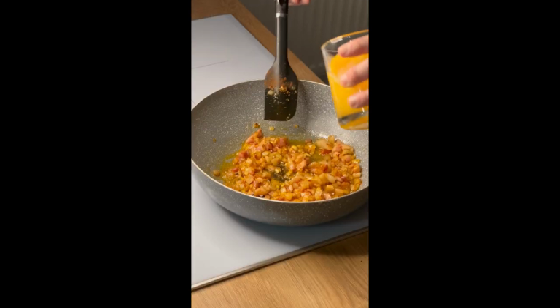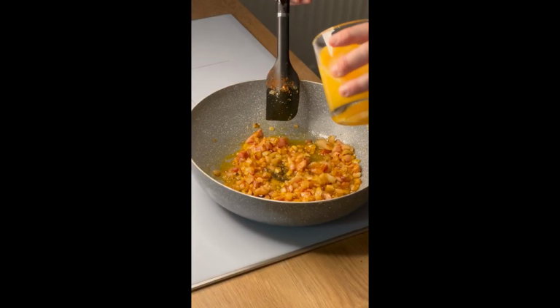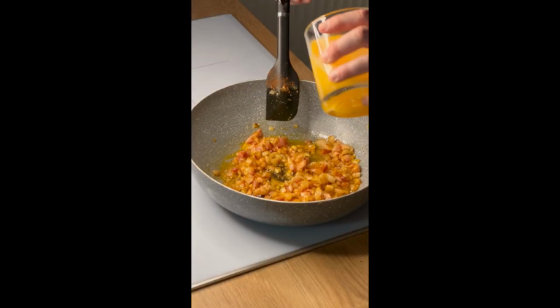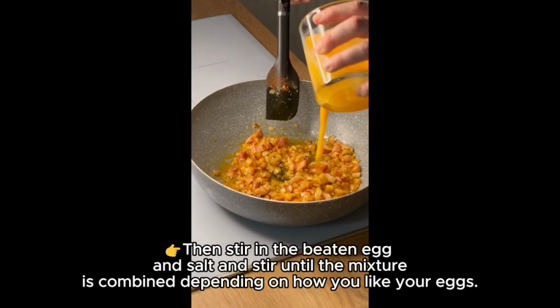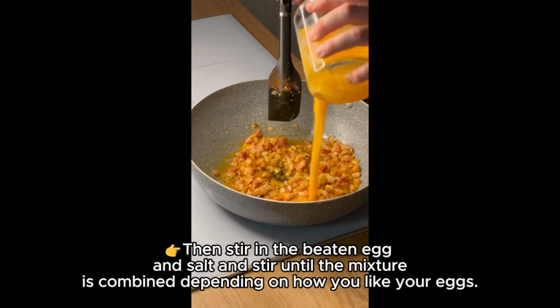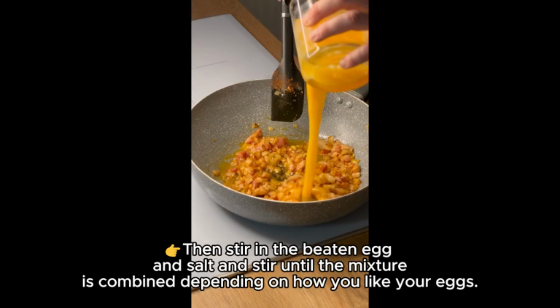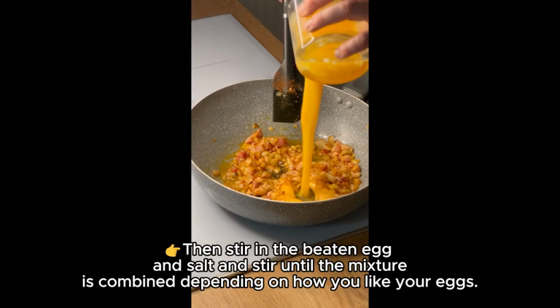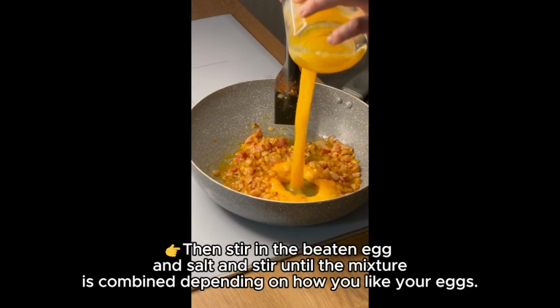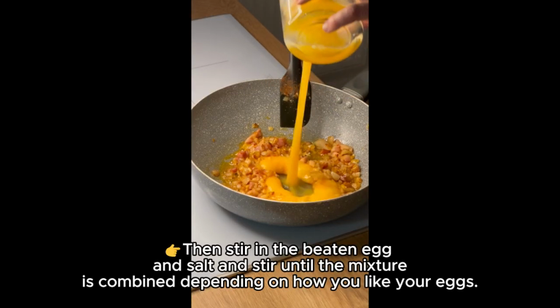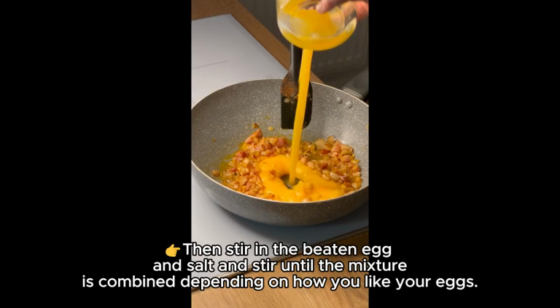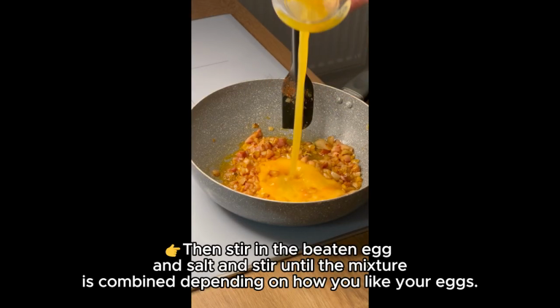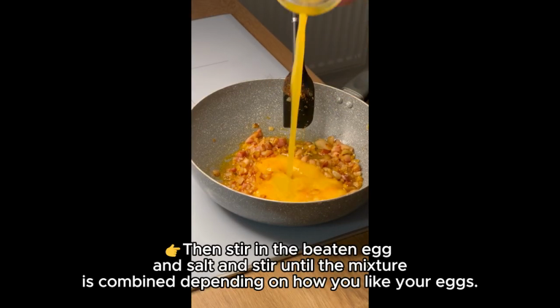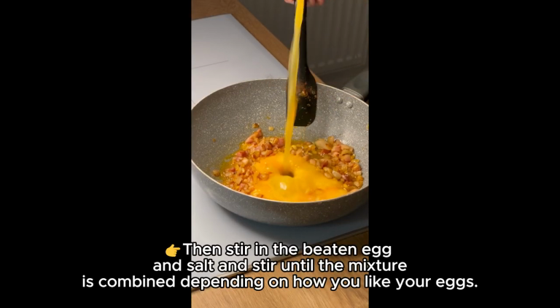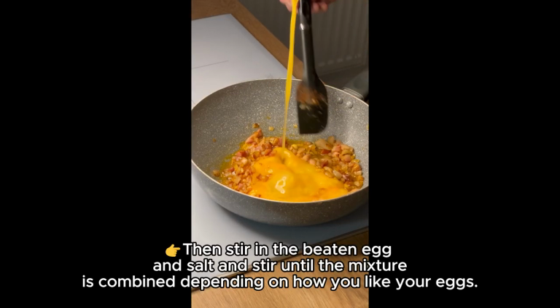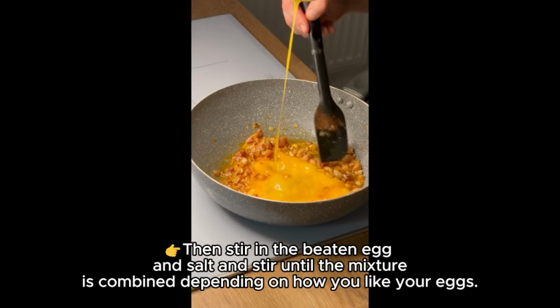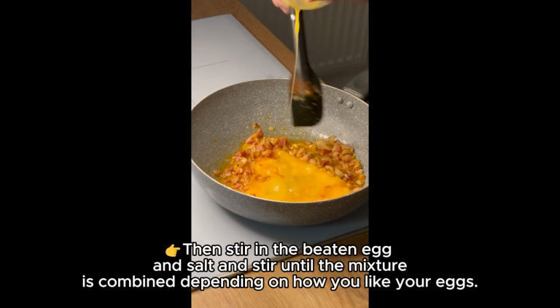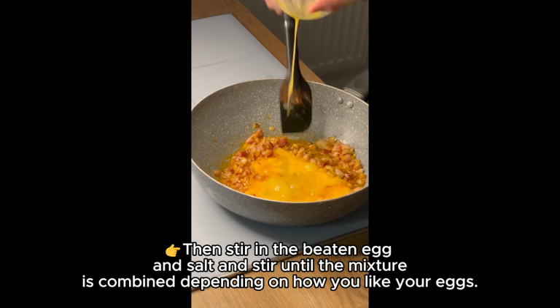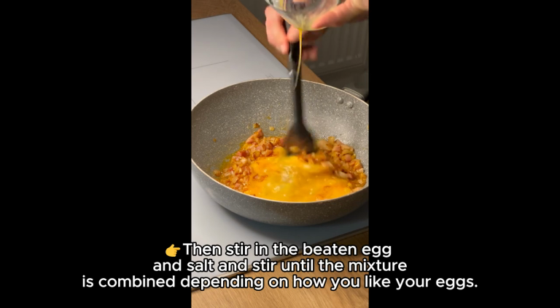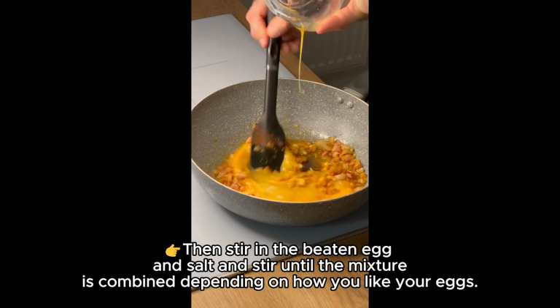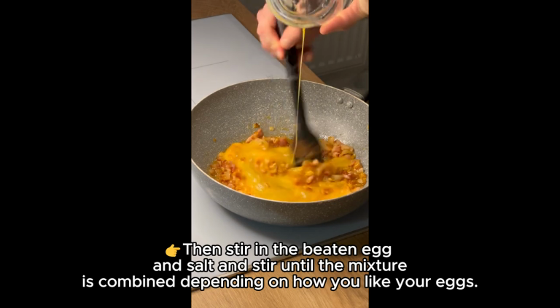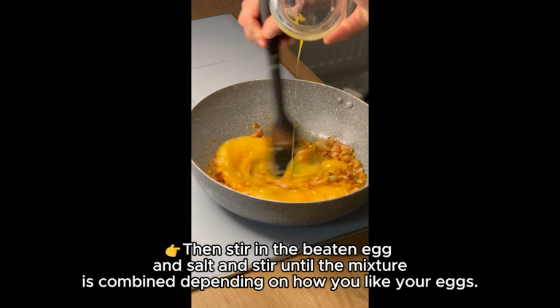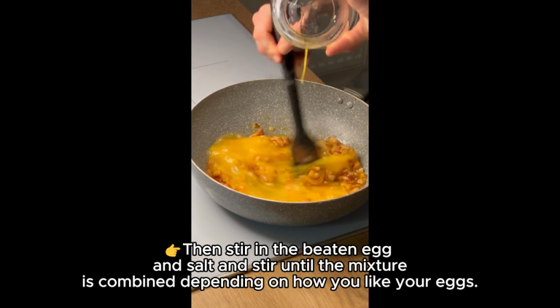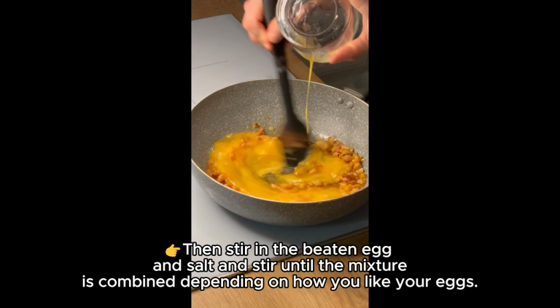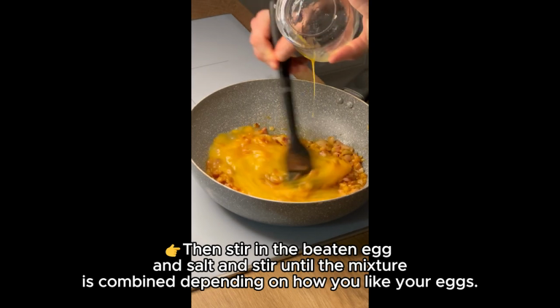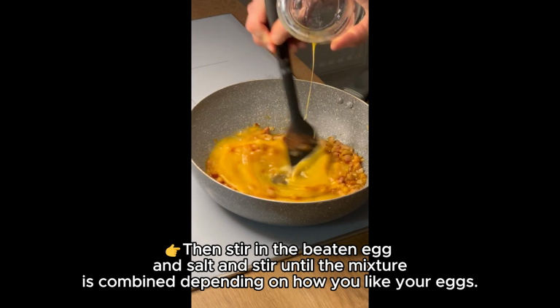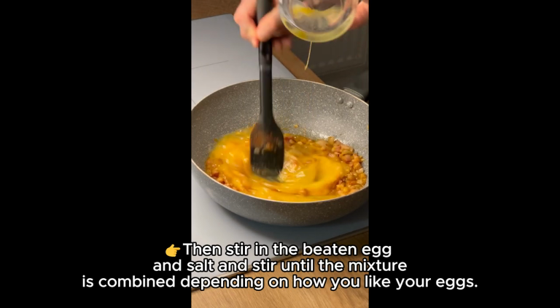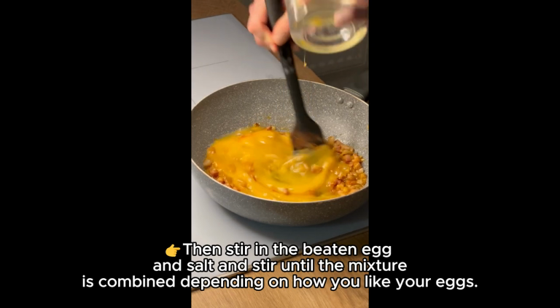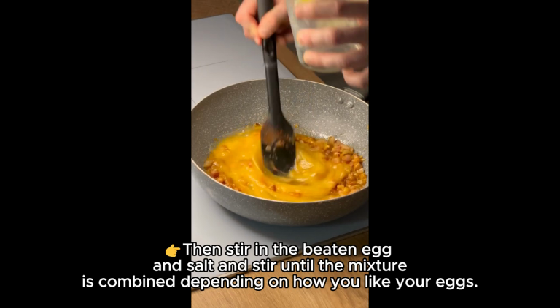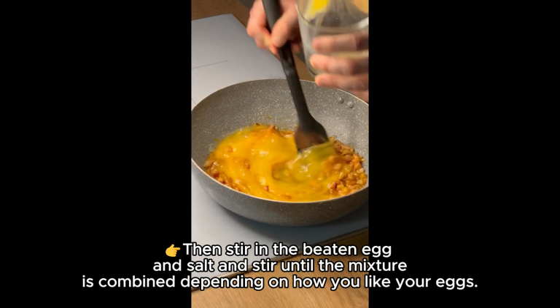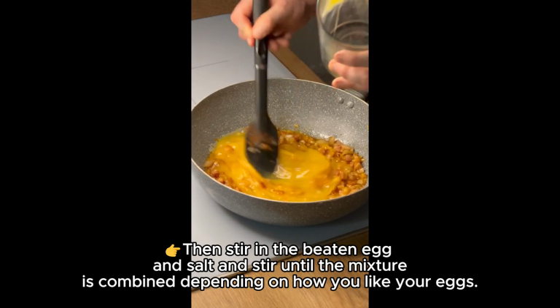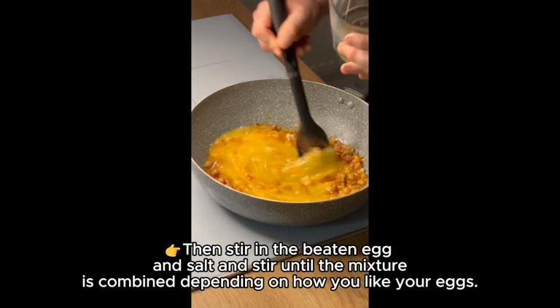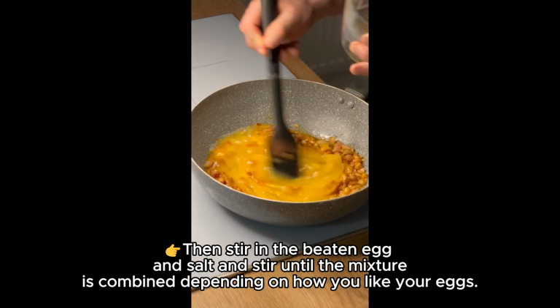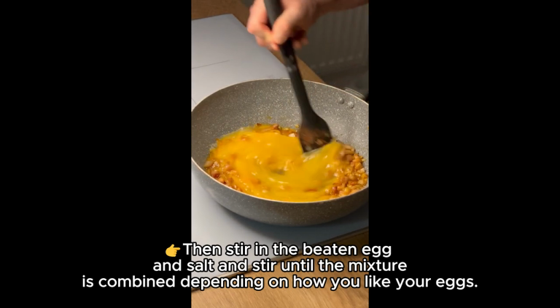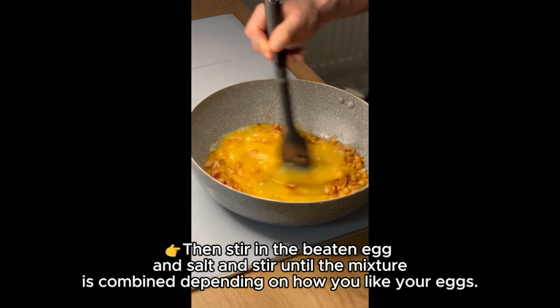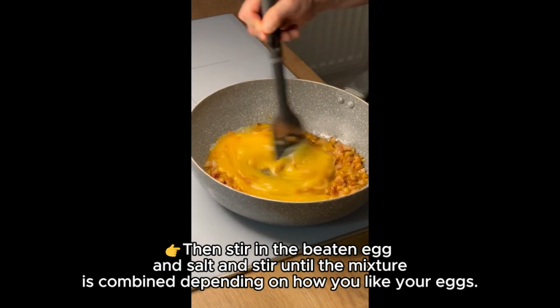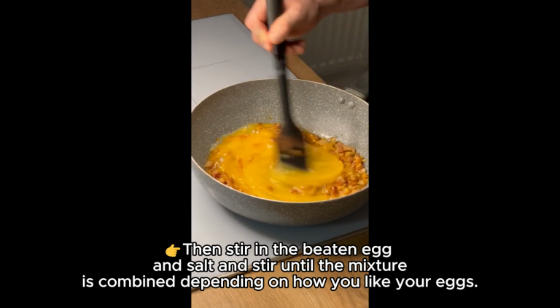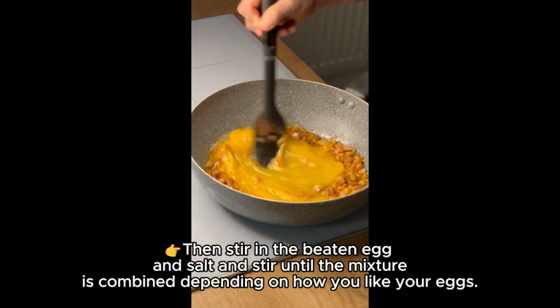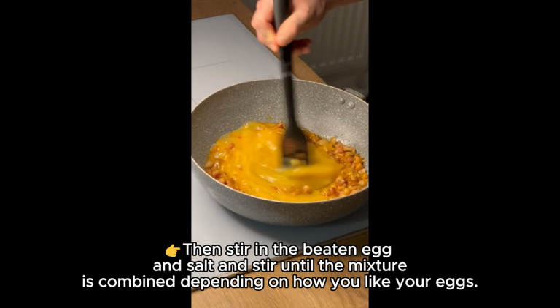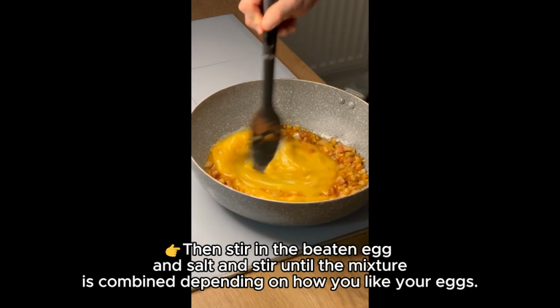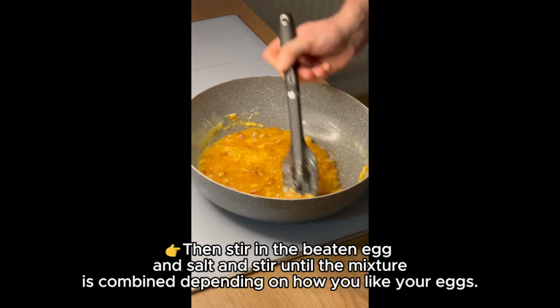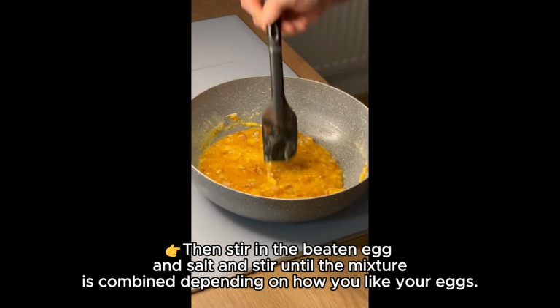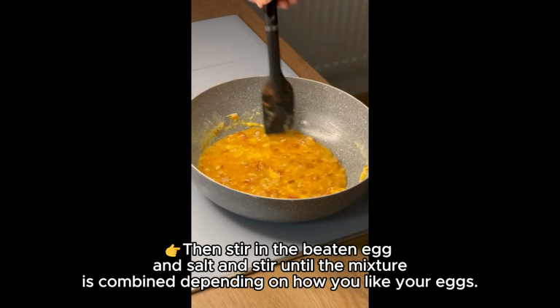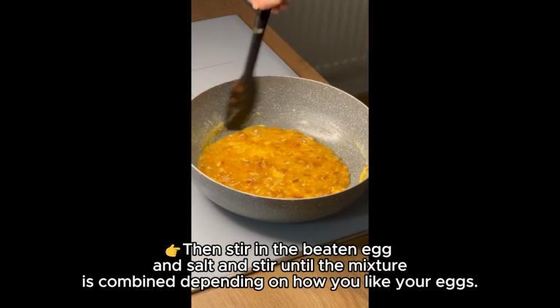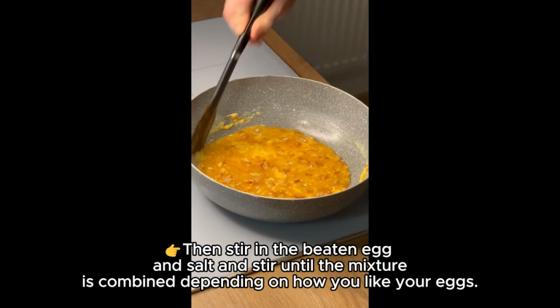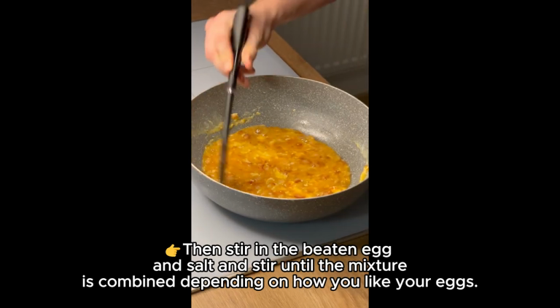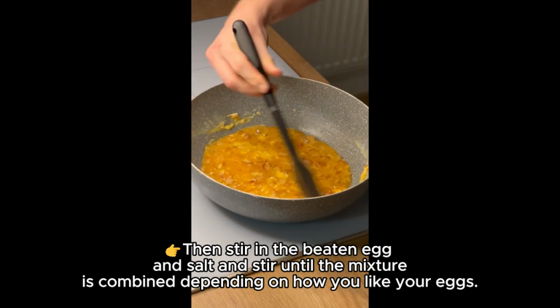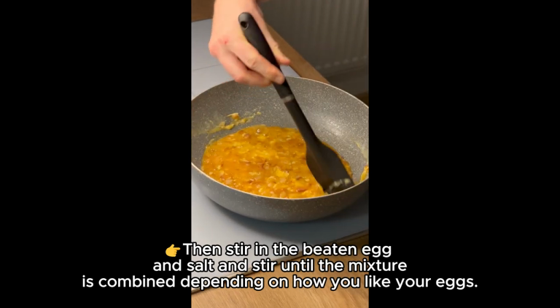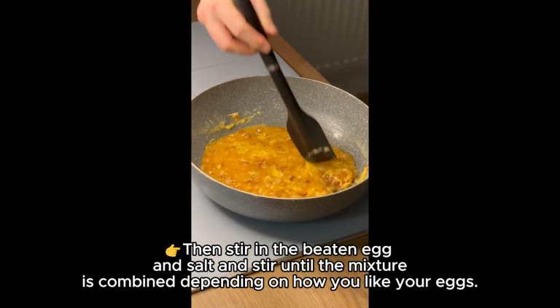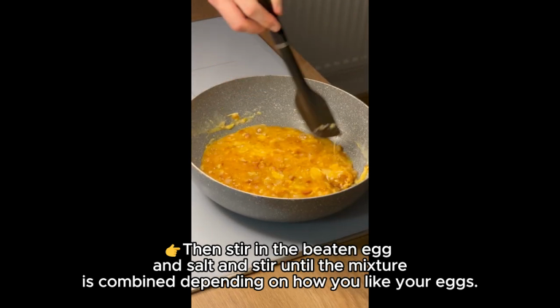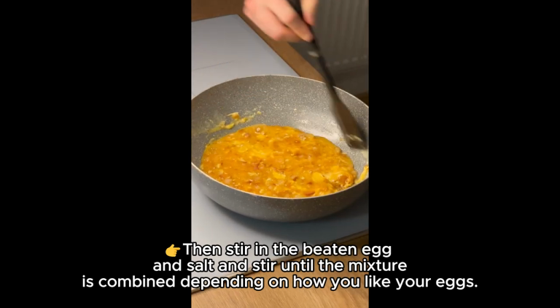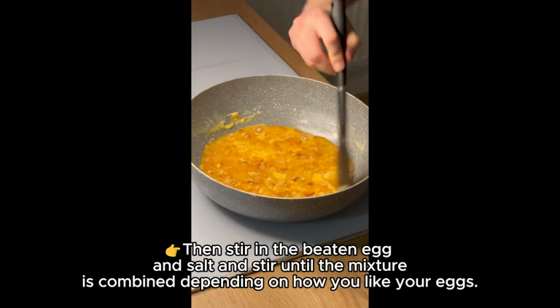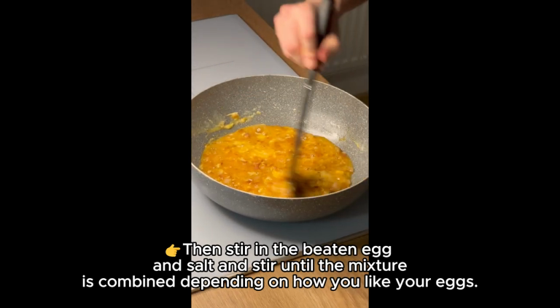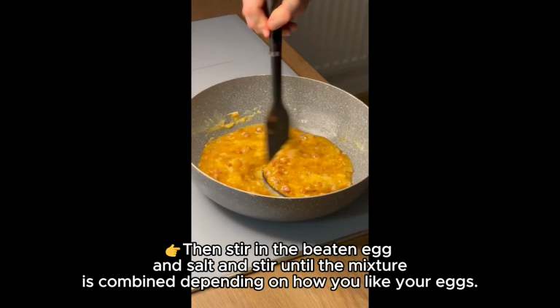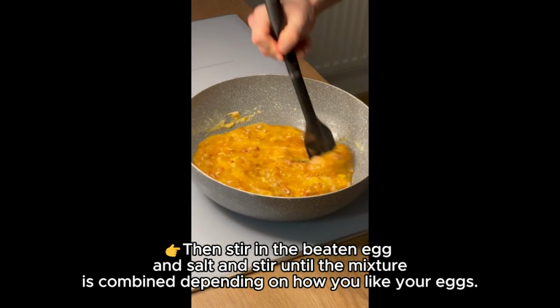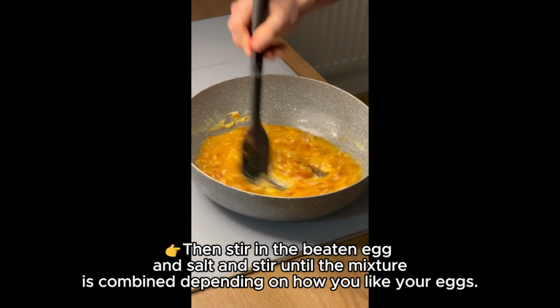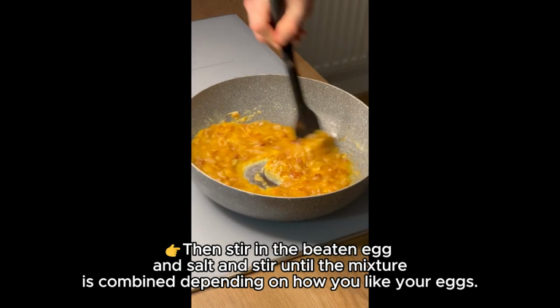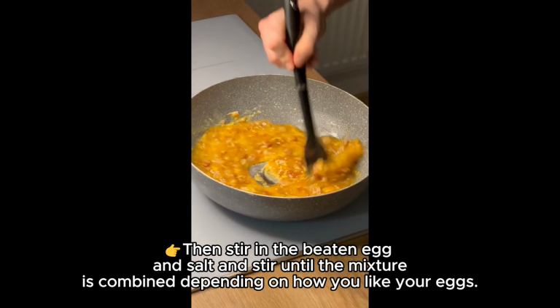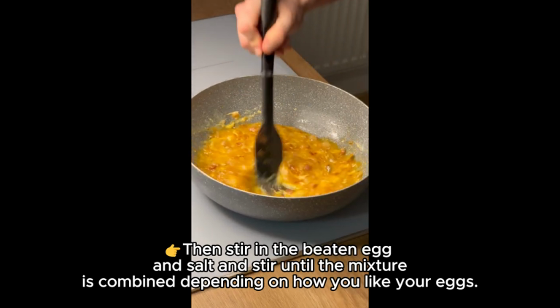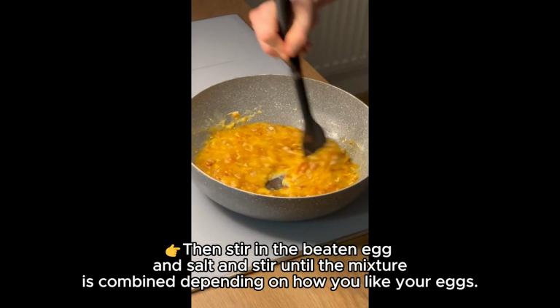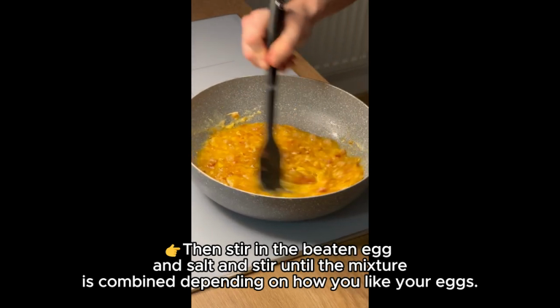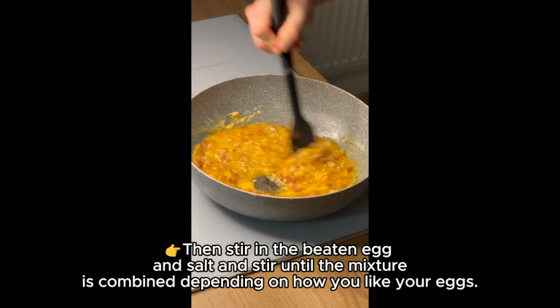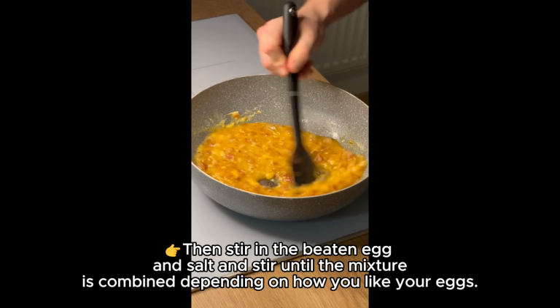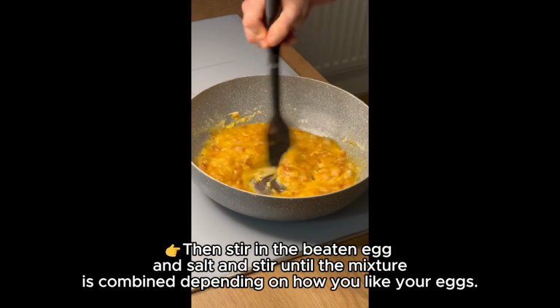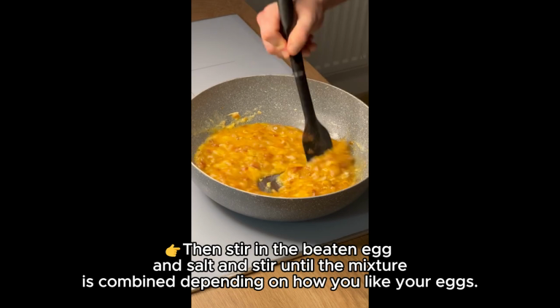Then stir in the beaten egg and salt and stir until the mixture is combined, depending on how you like your eggs.